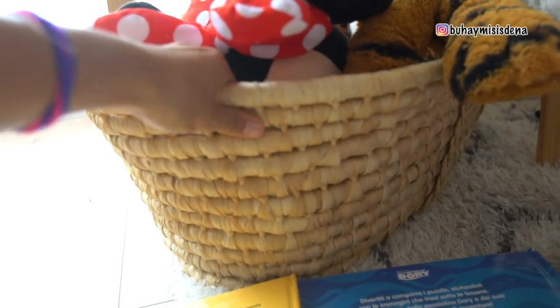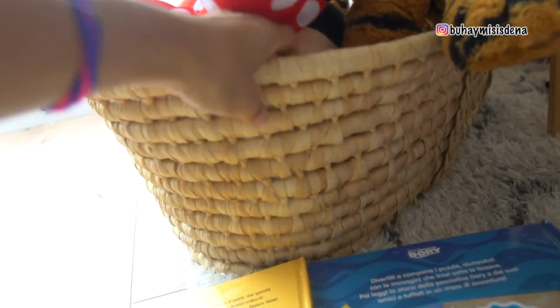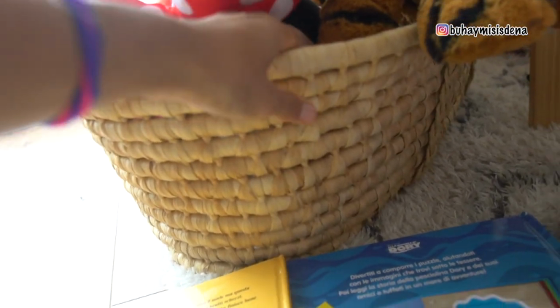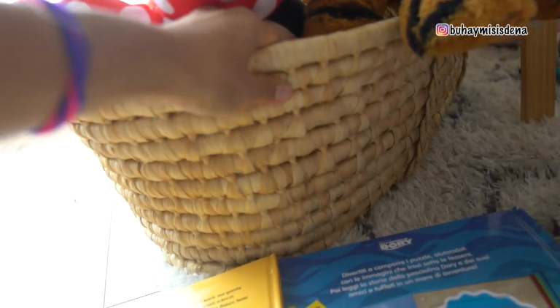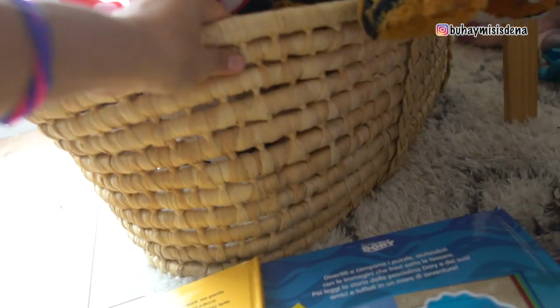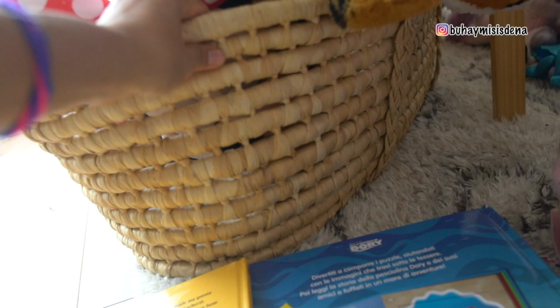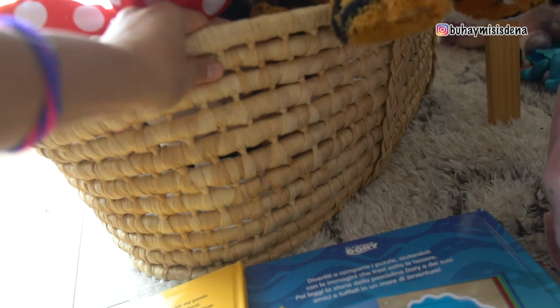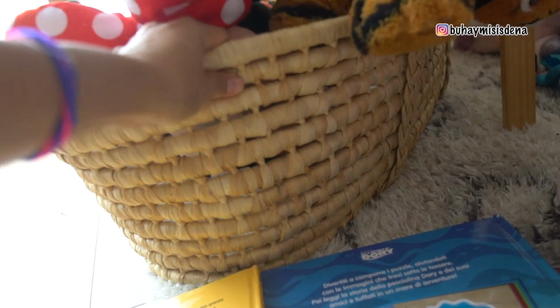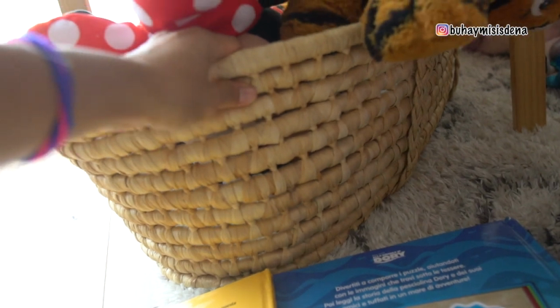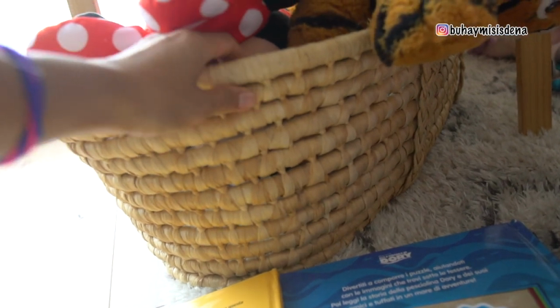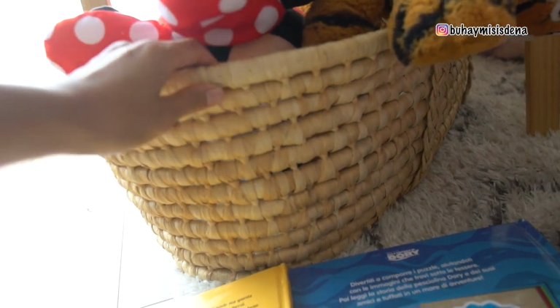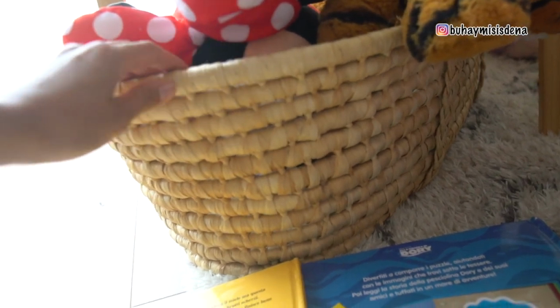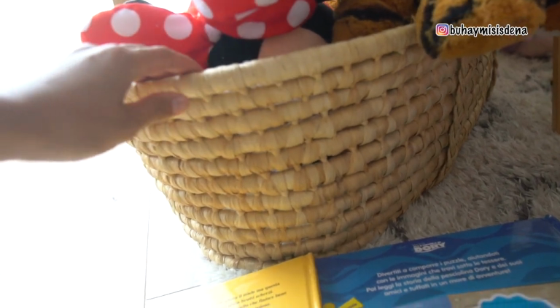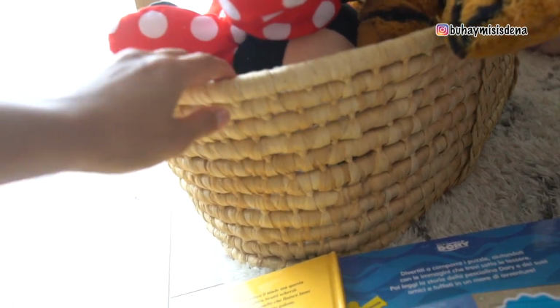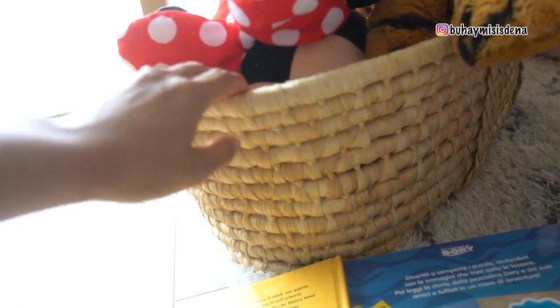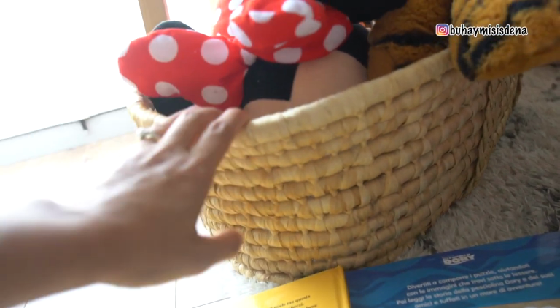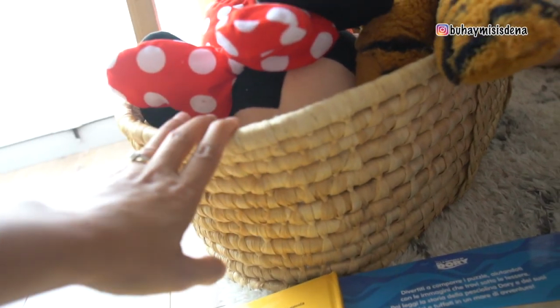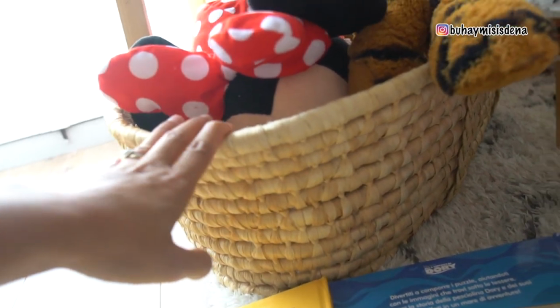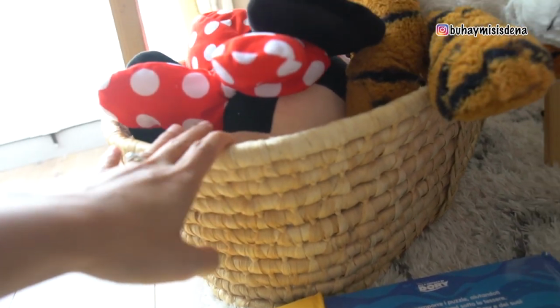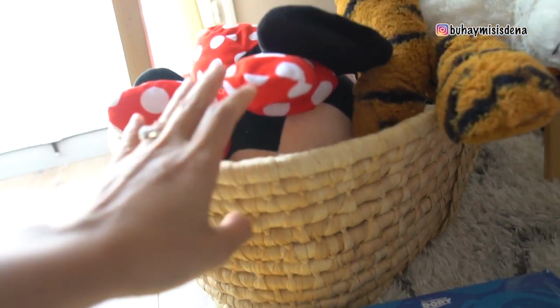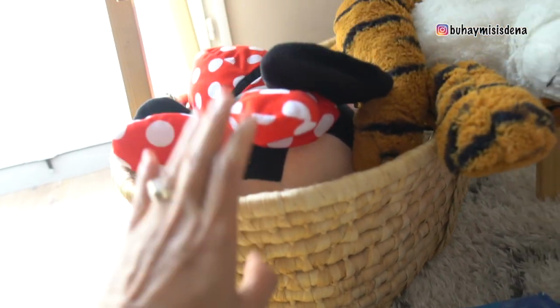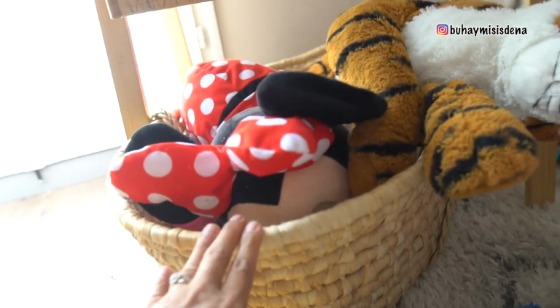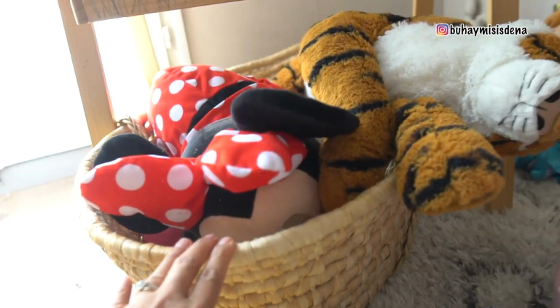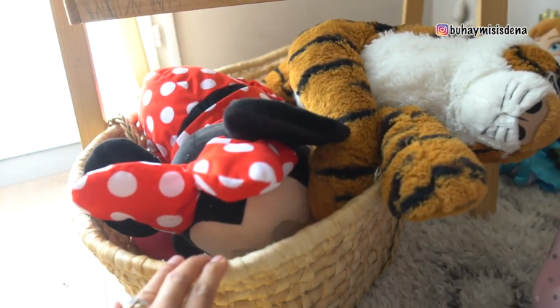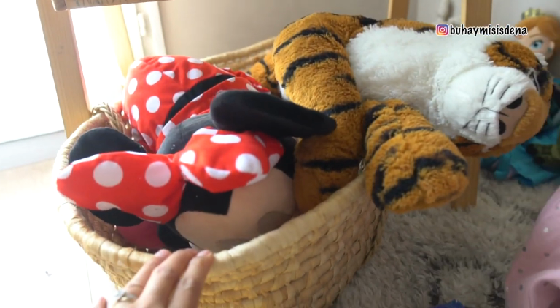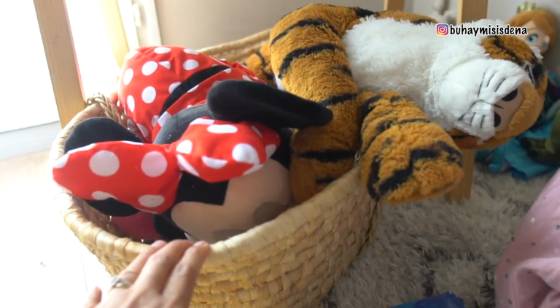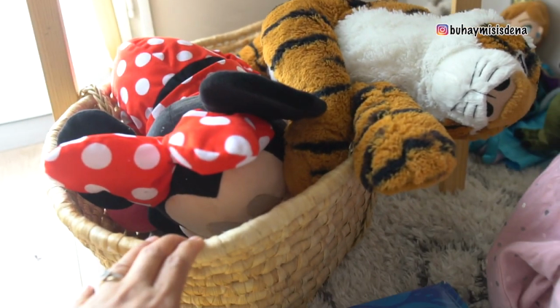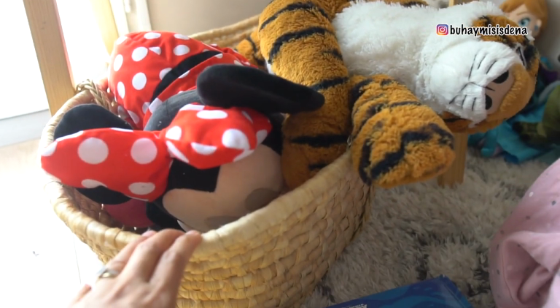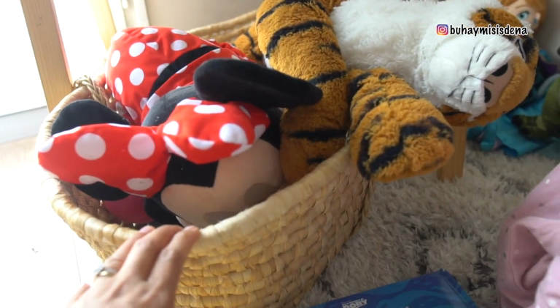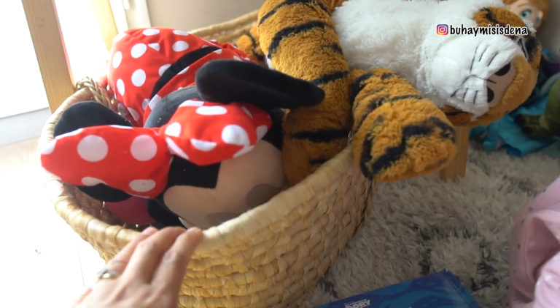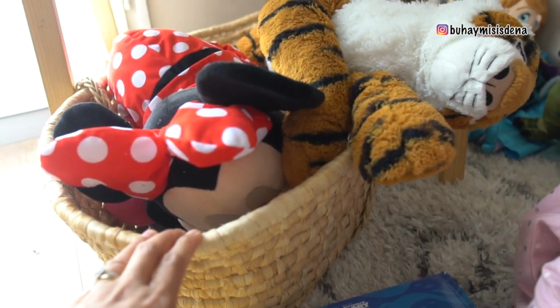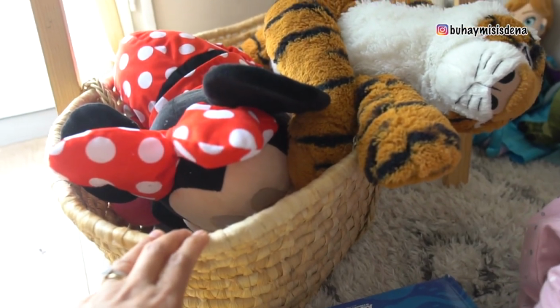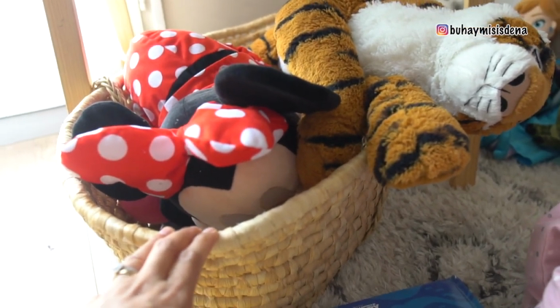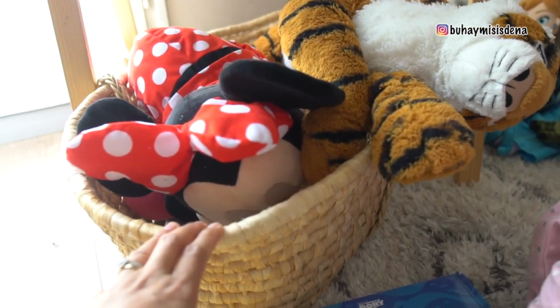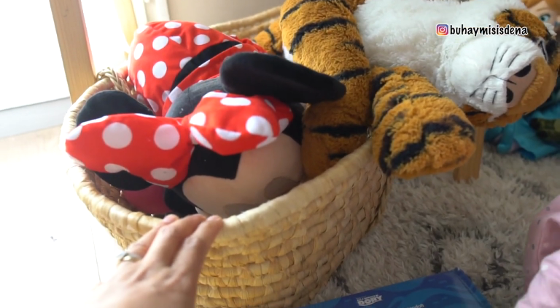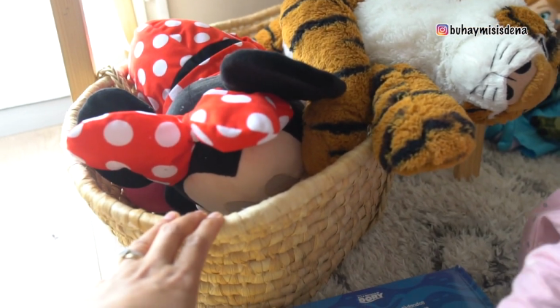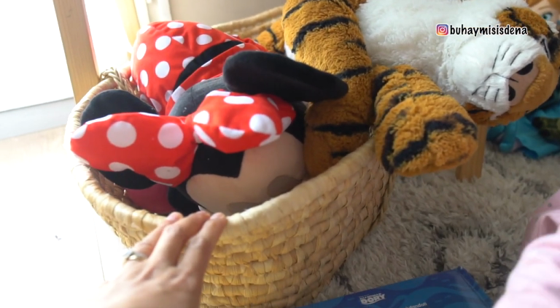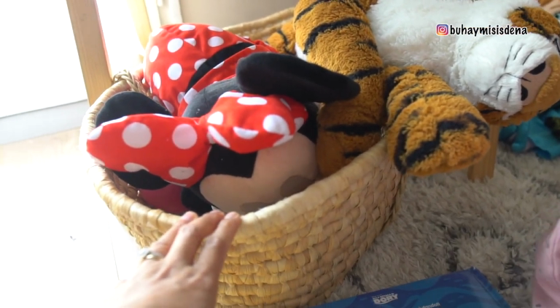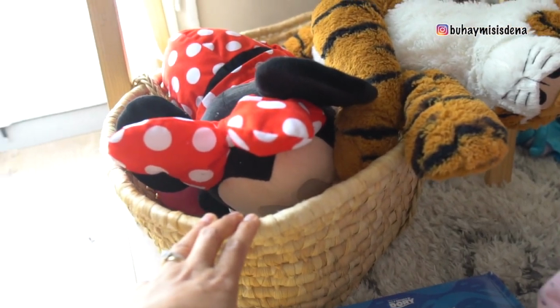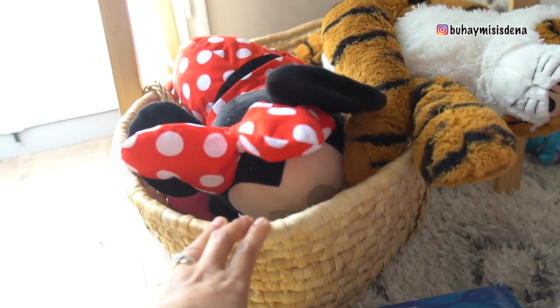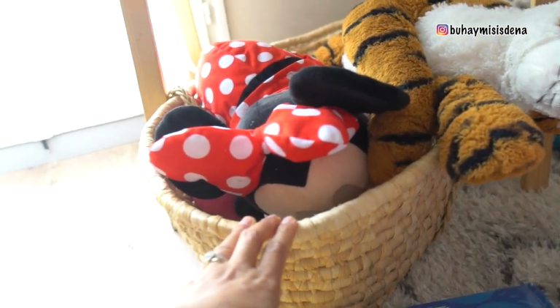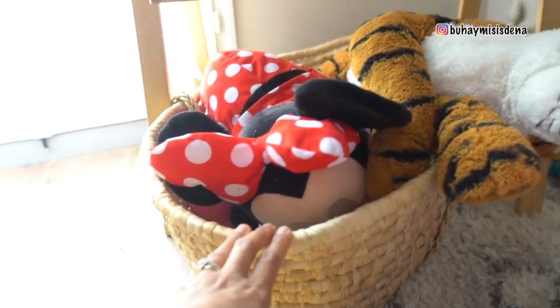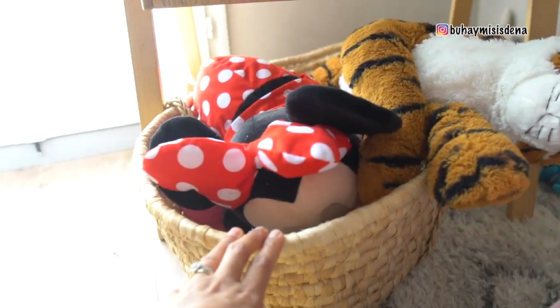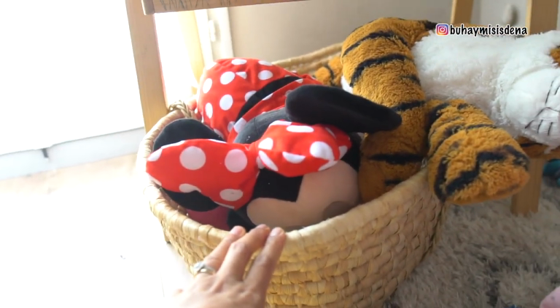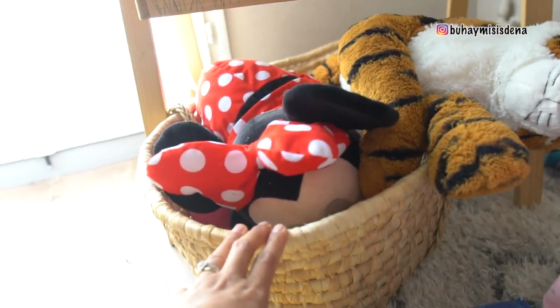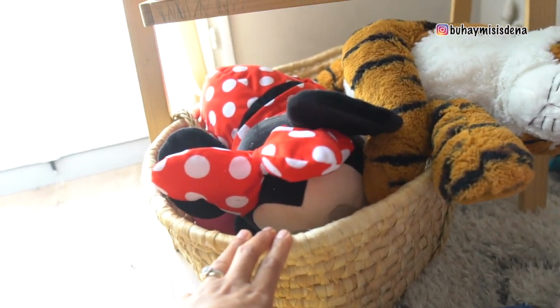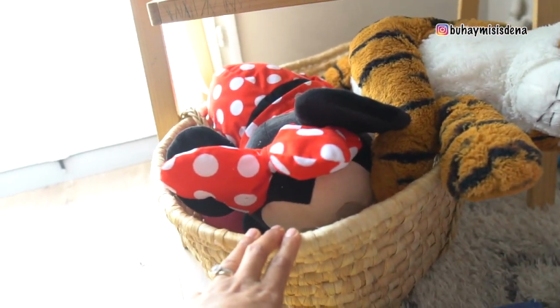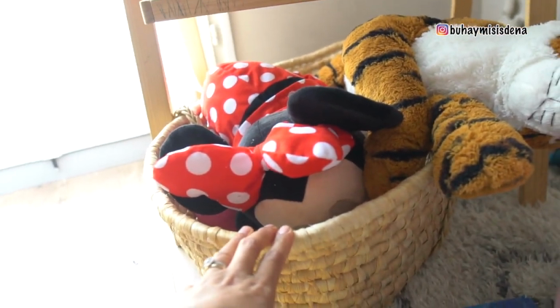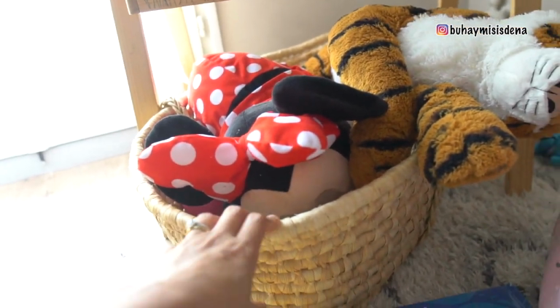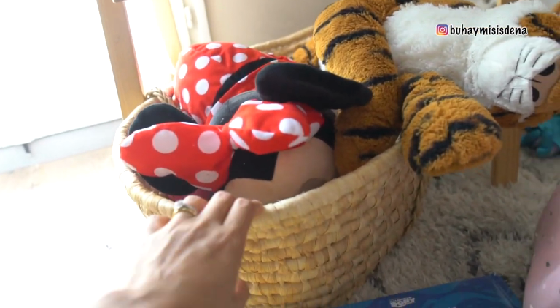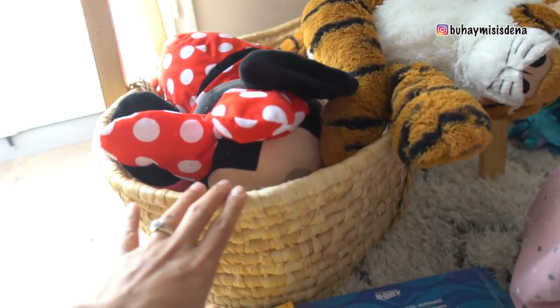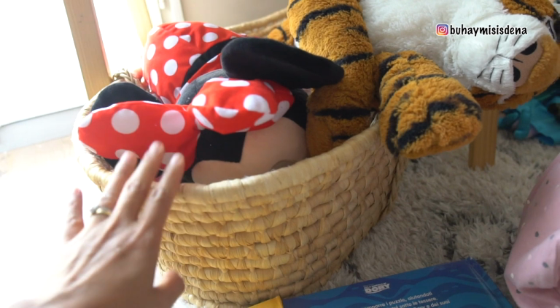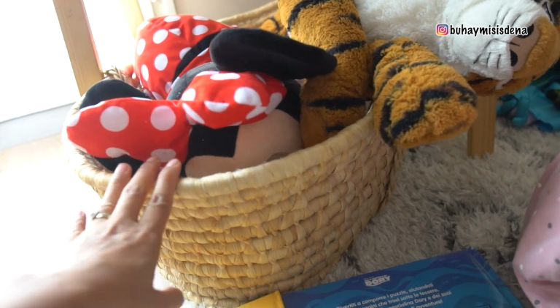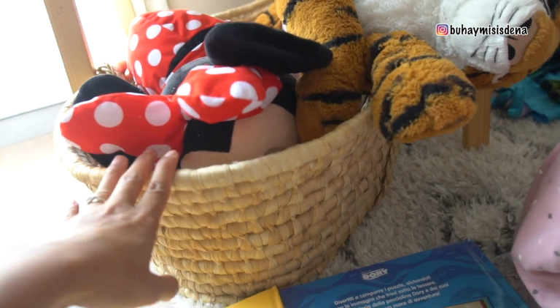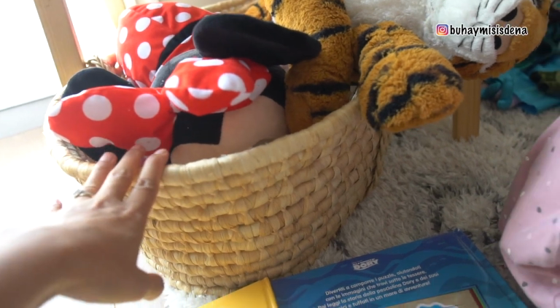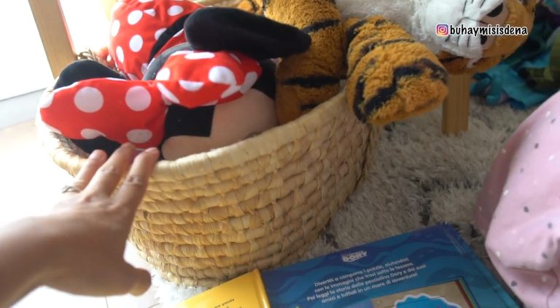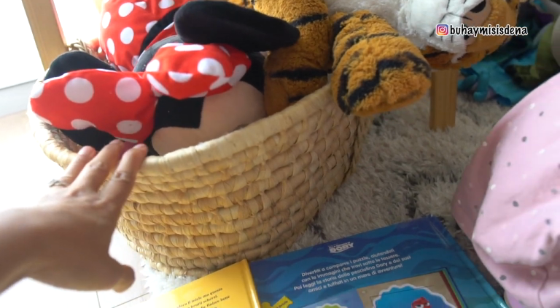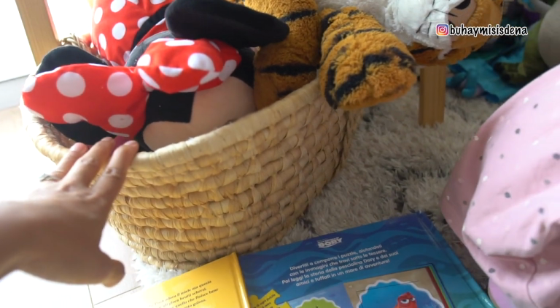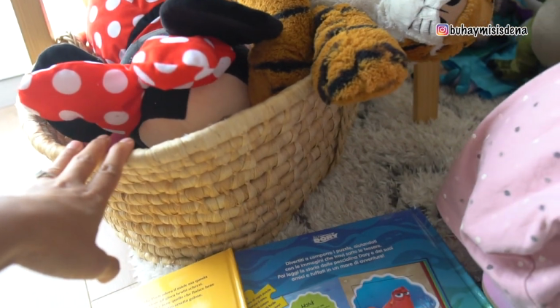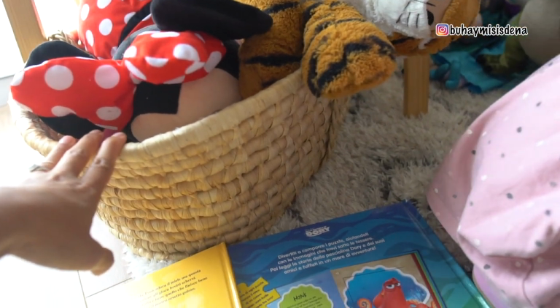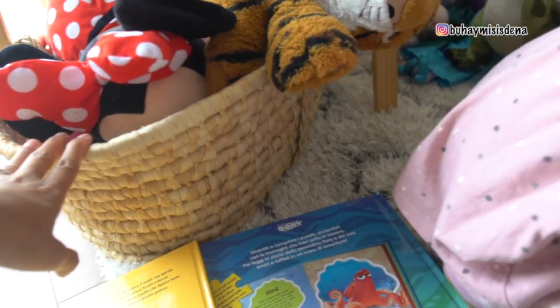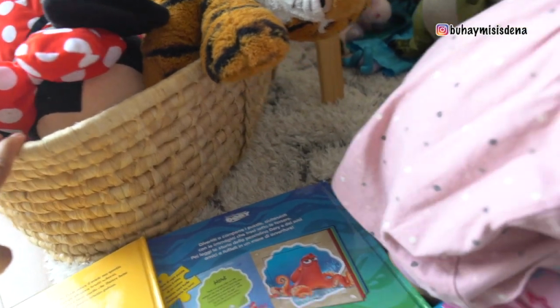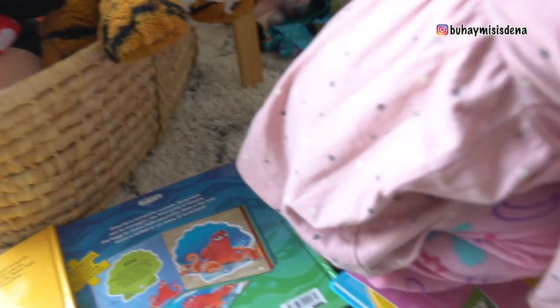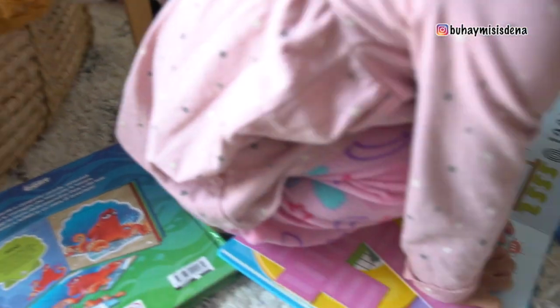Last one na ito eh. Sabi ko, please bigyan mo ako yan kasi gusto ko talaga ito. Parang kuna — parang kula, parang ganun. Higaan.